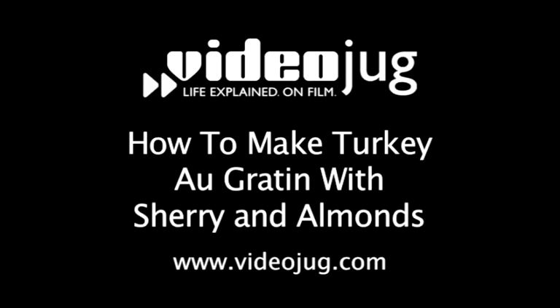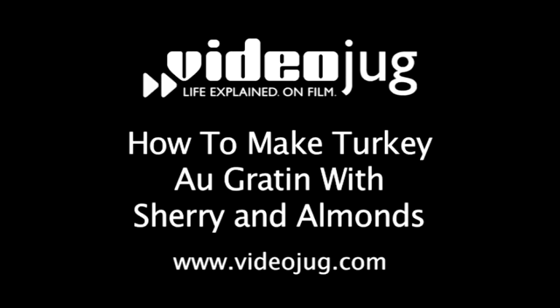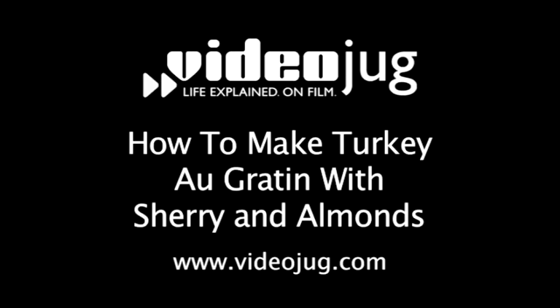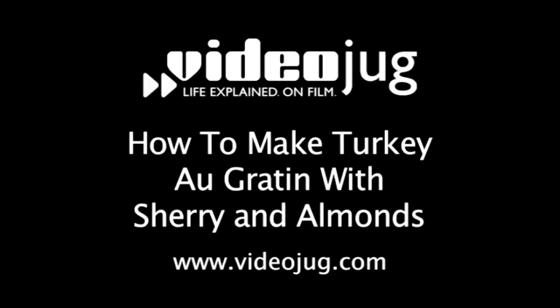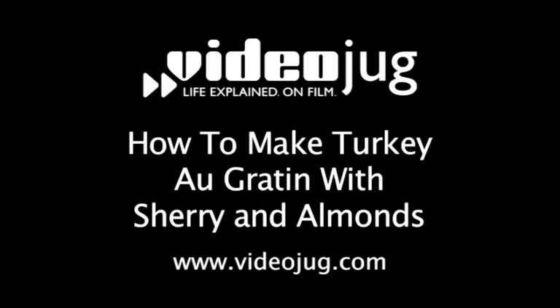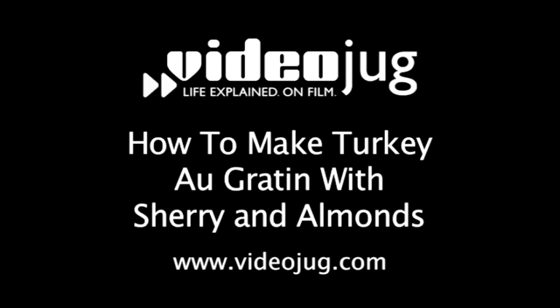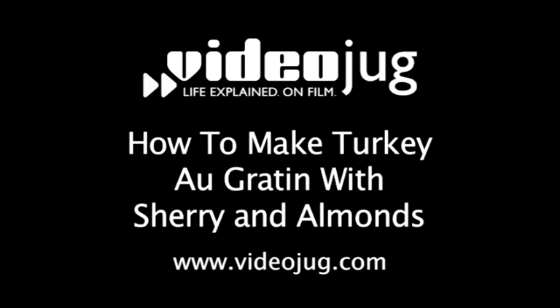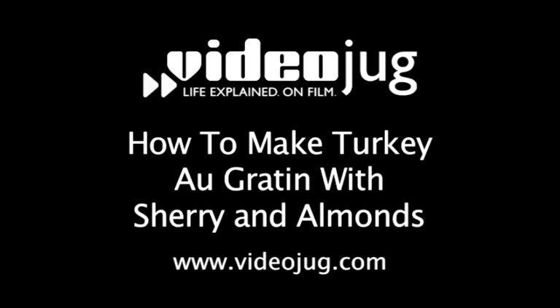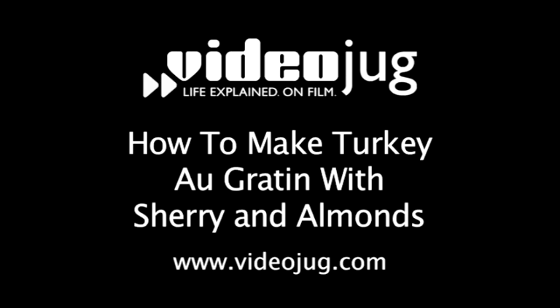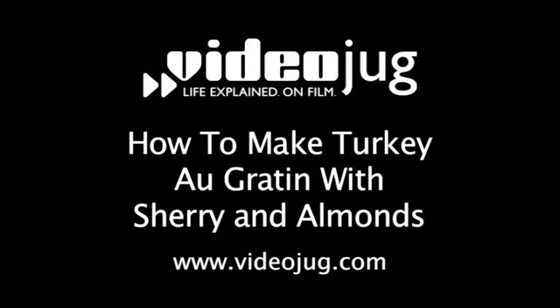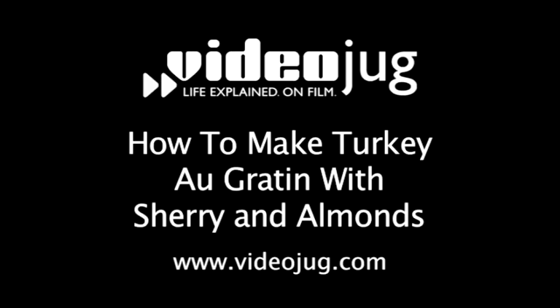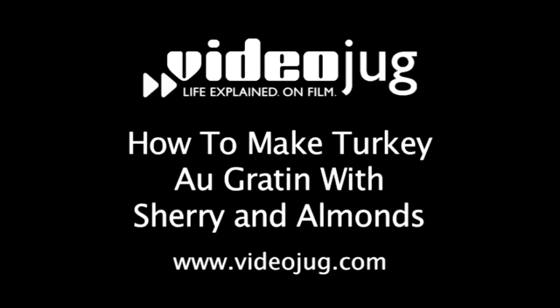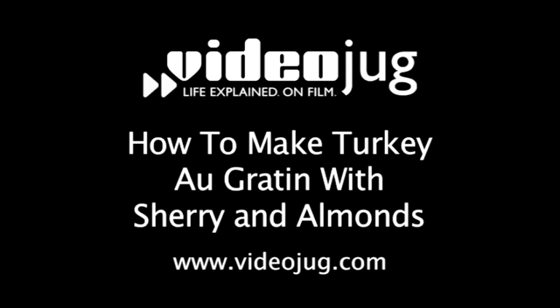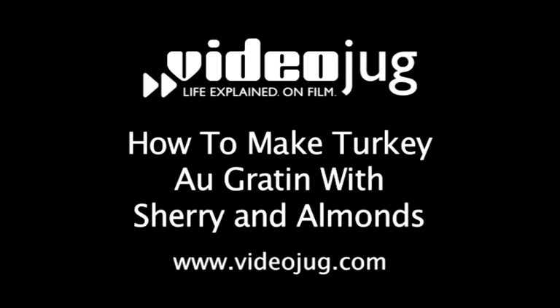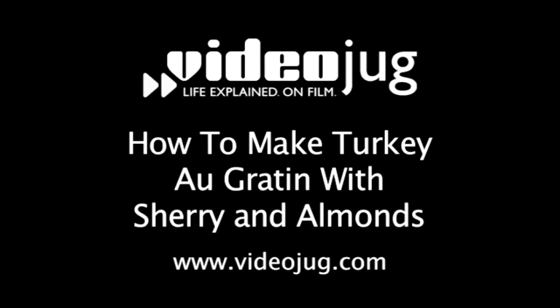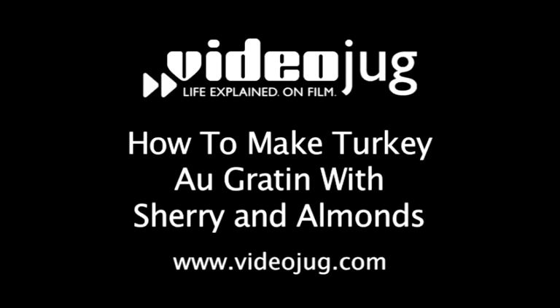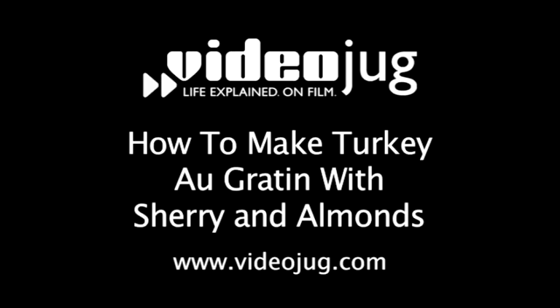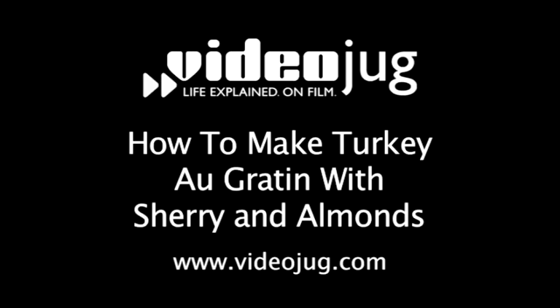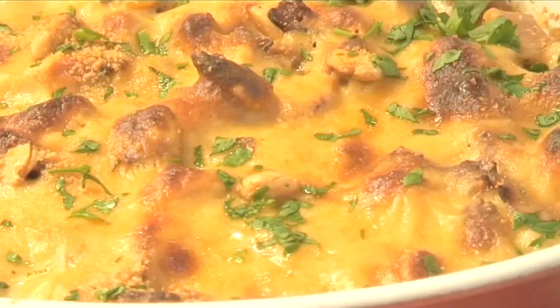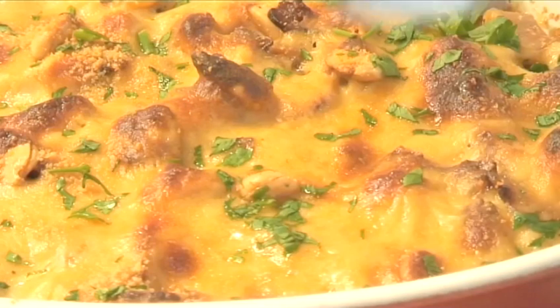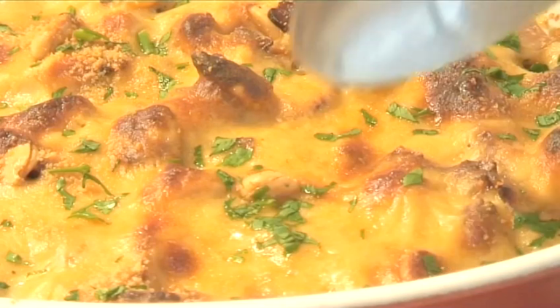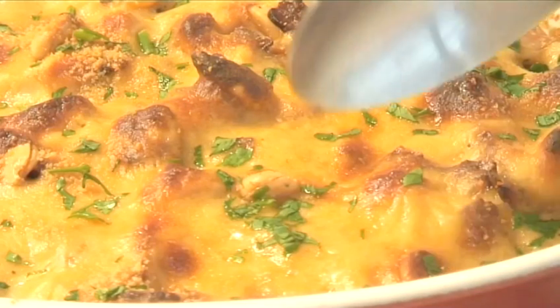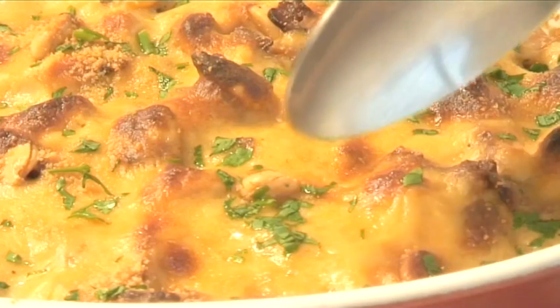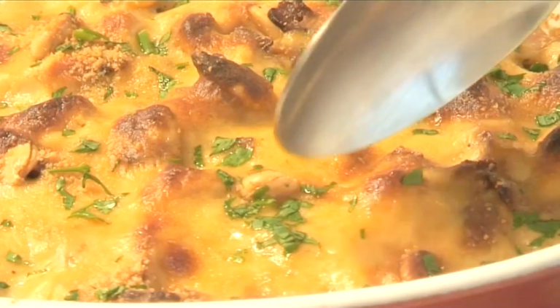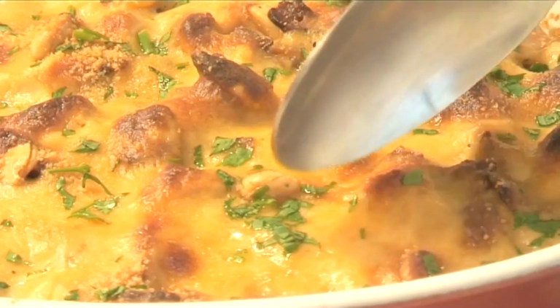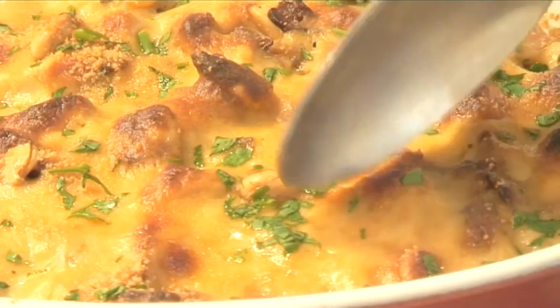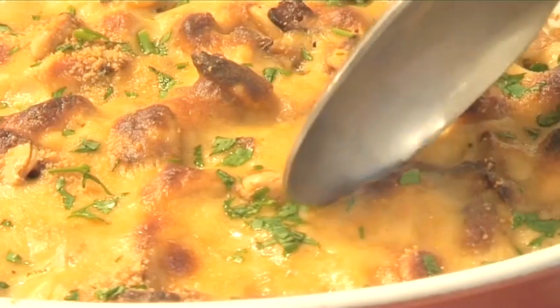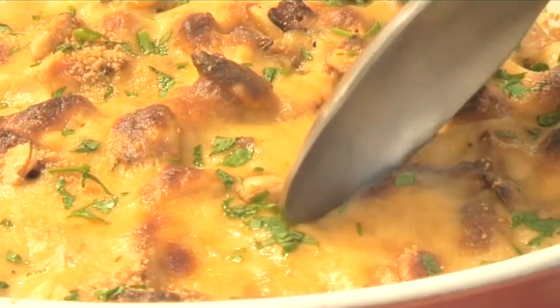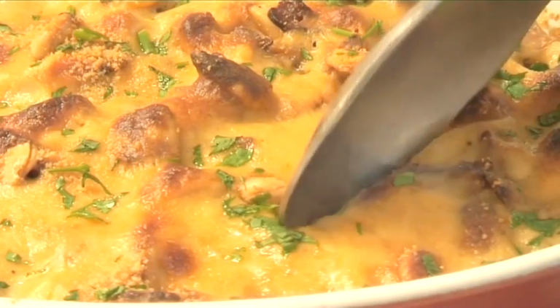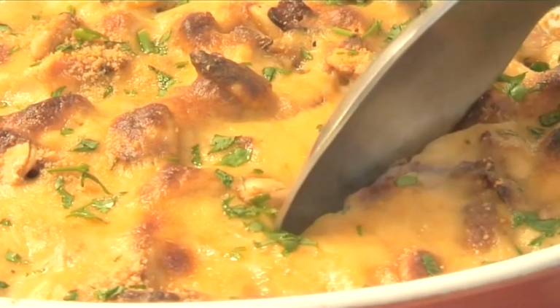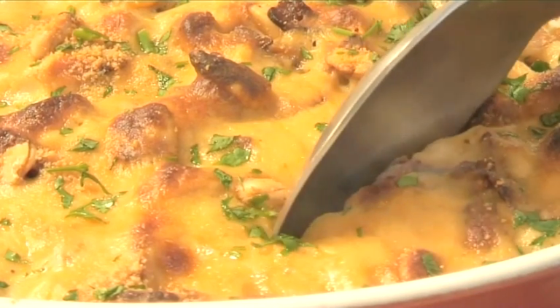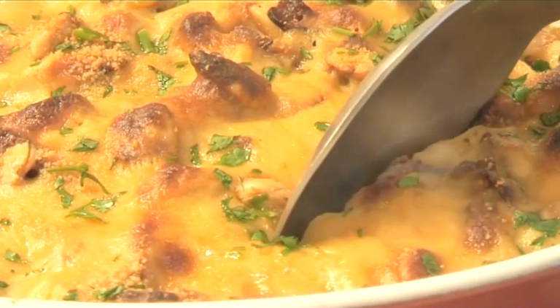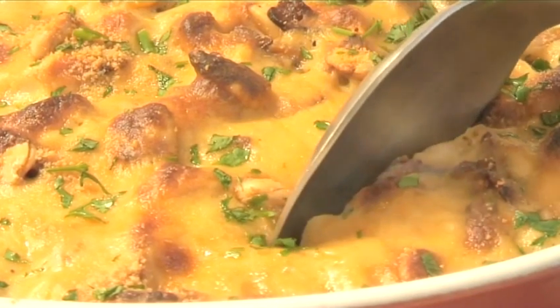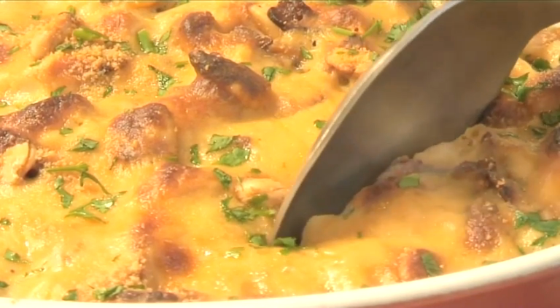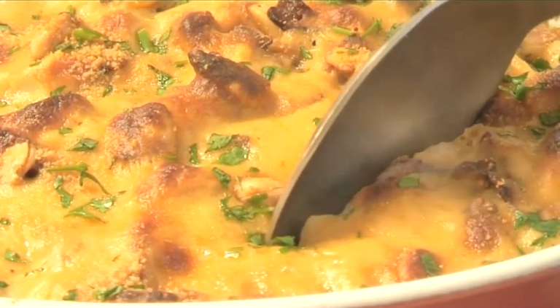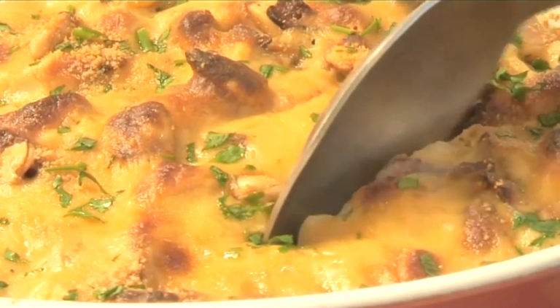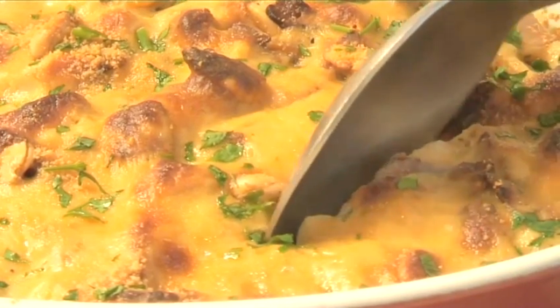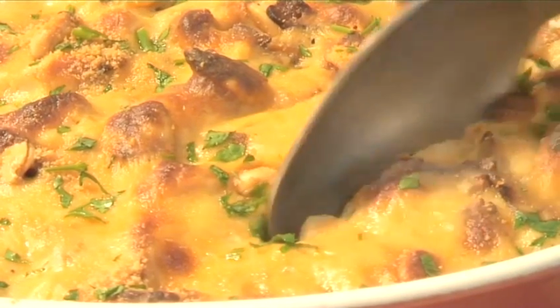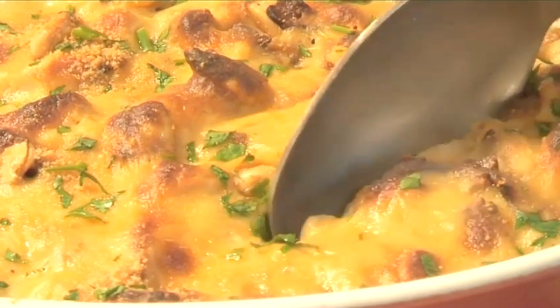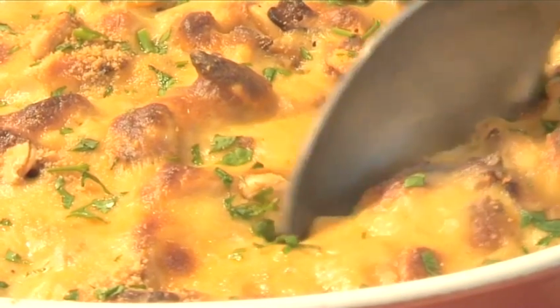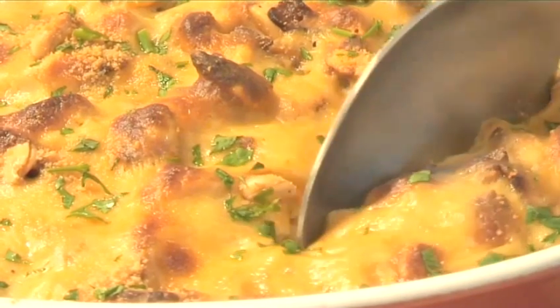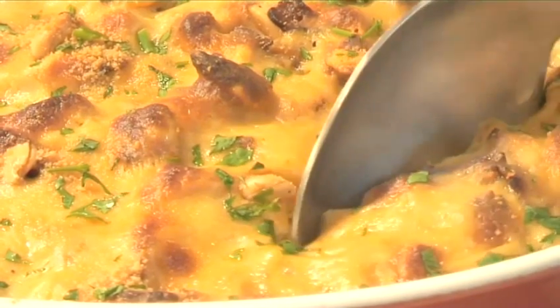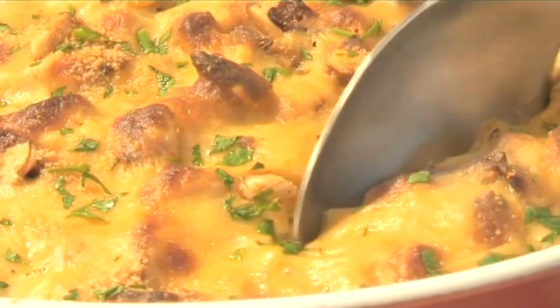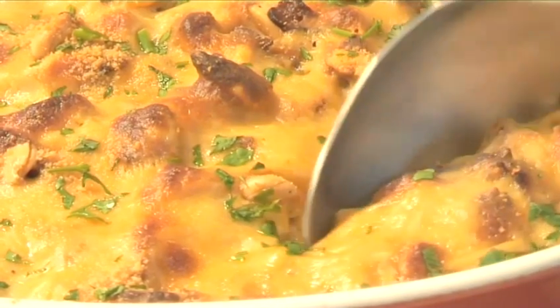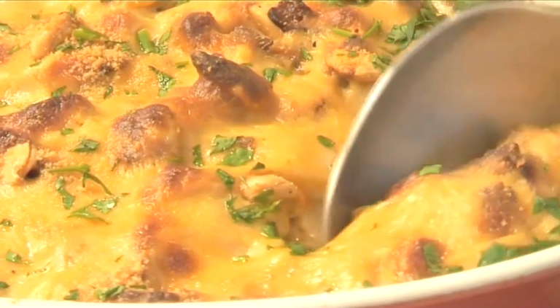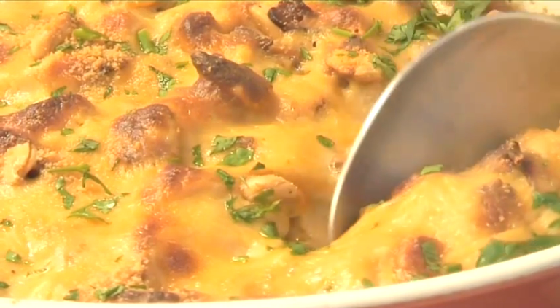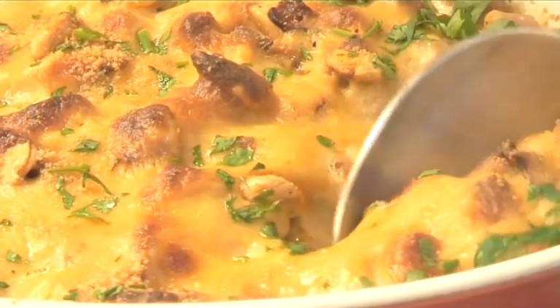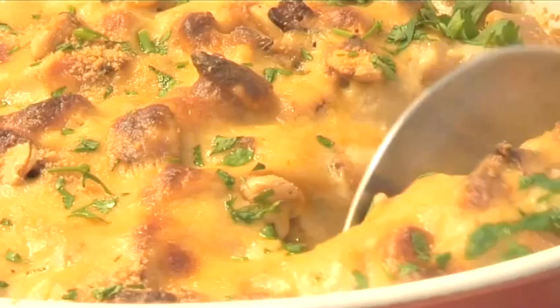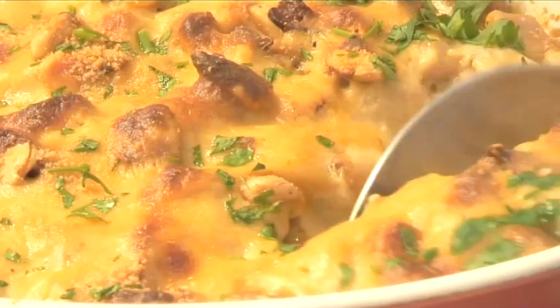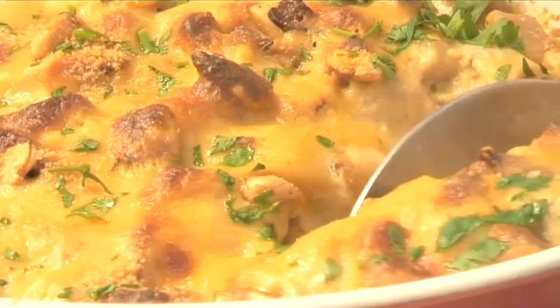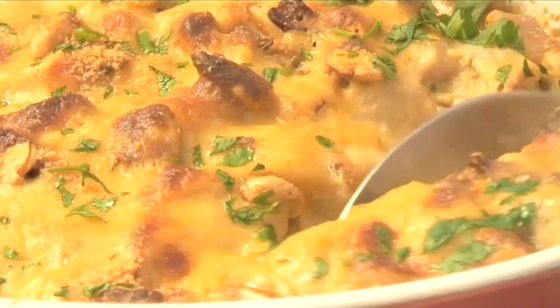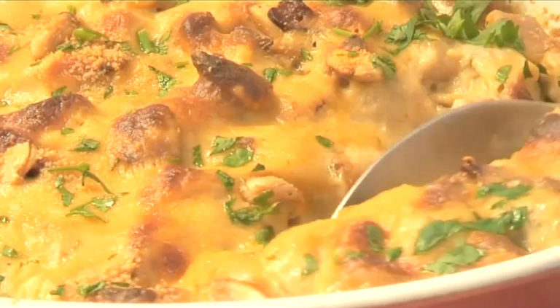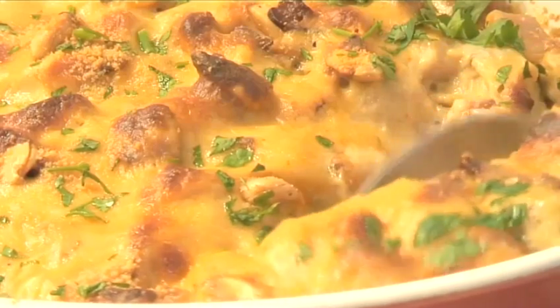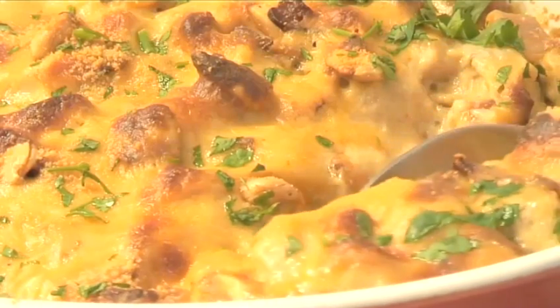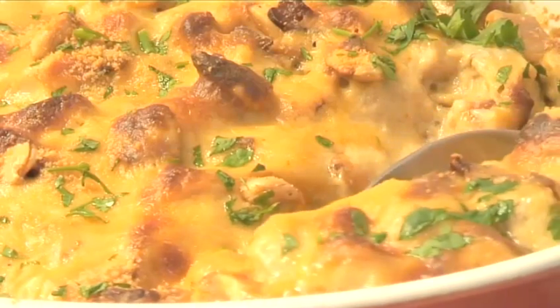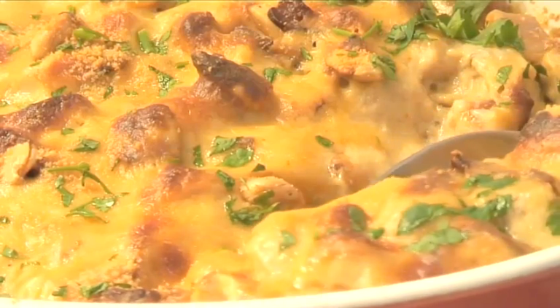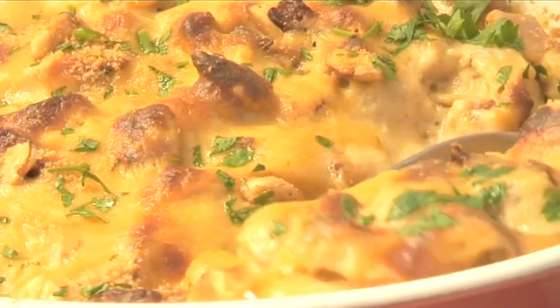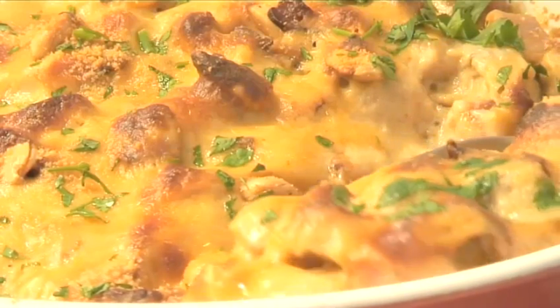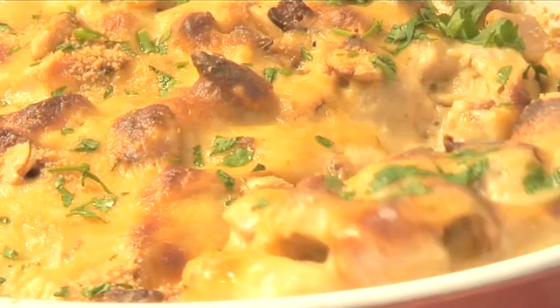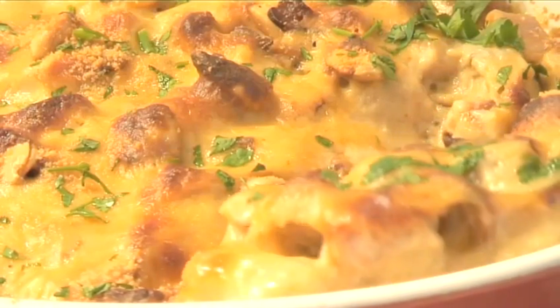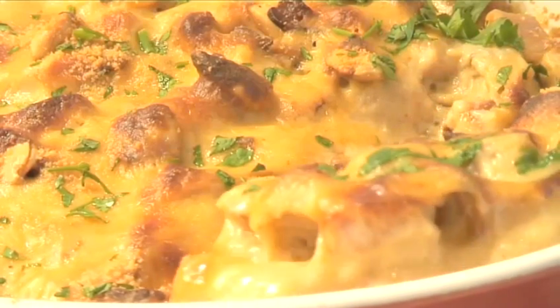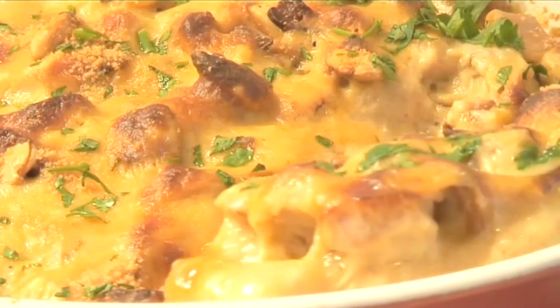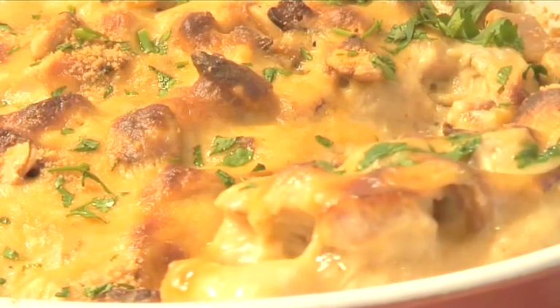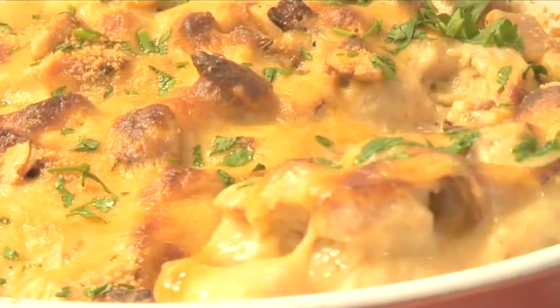Hello and welcome to Videojug. We're going to show you how to make turkey au gratin with sherry and almonds.